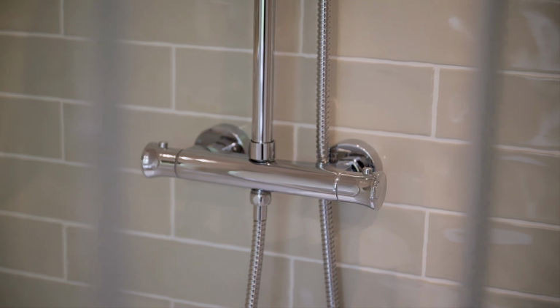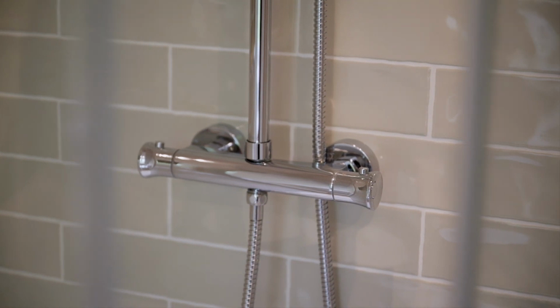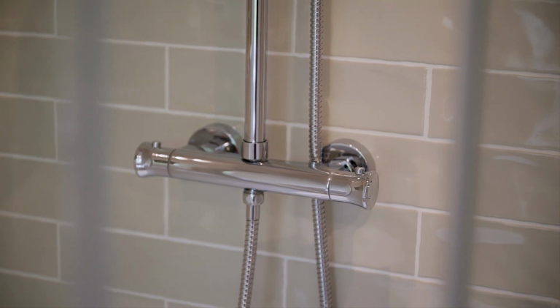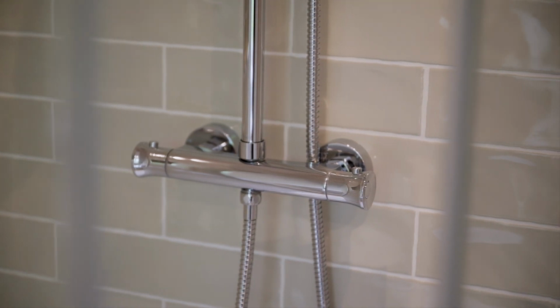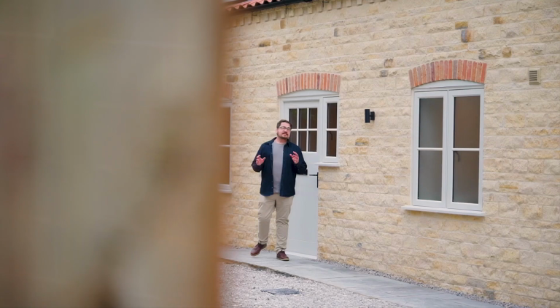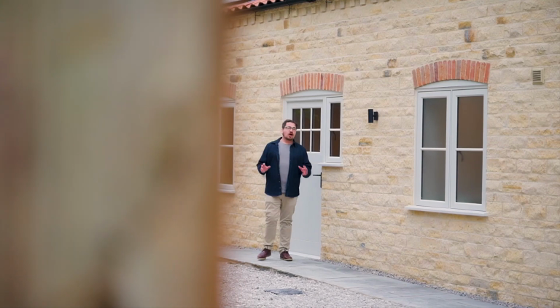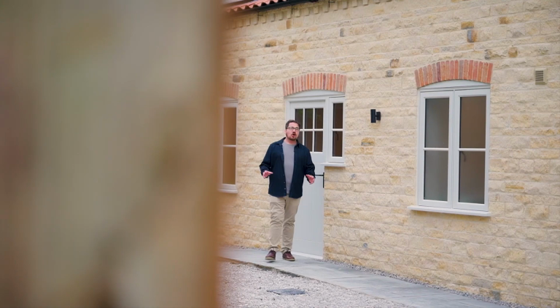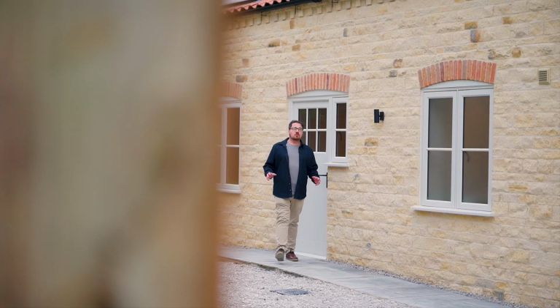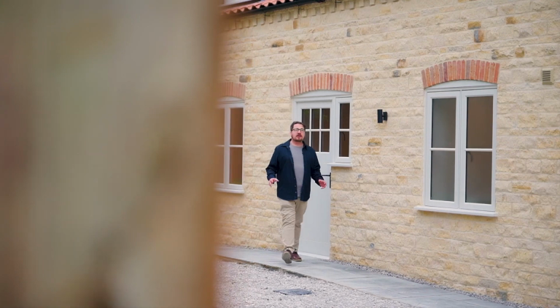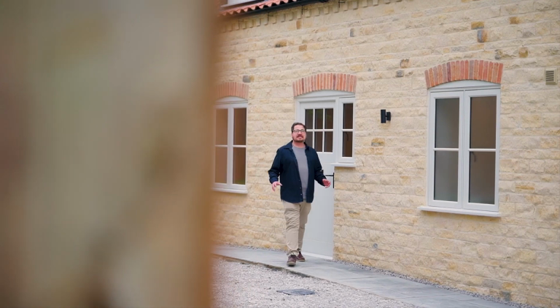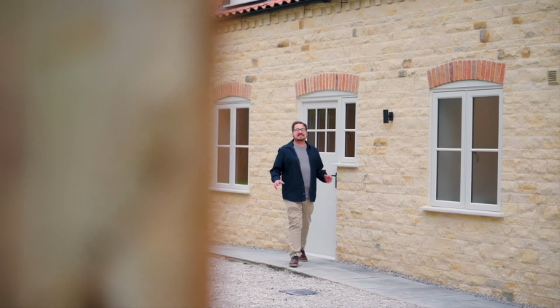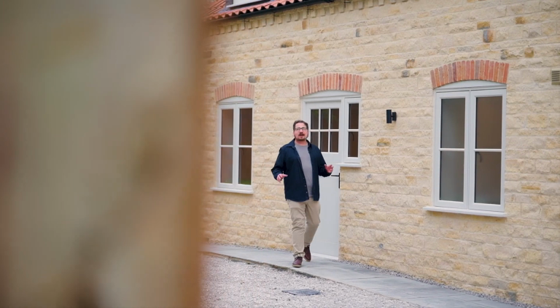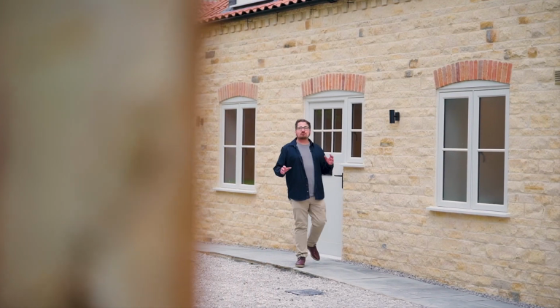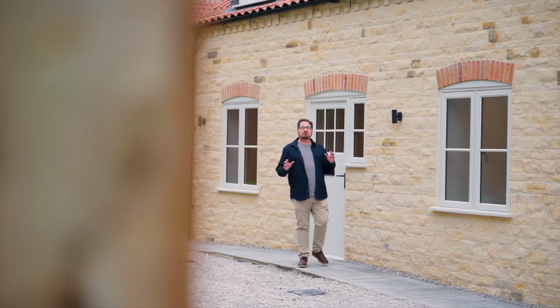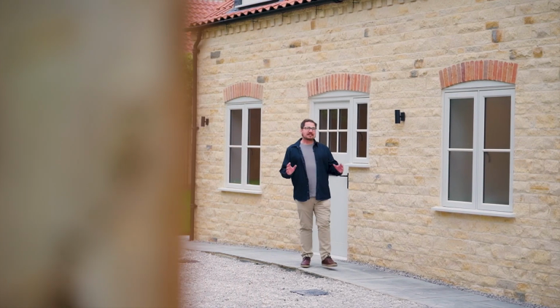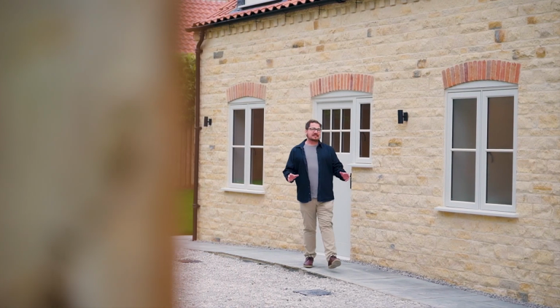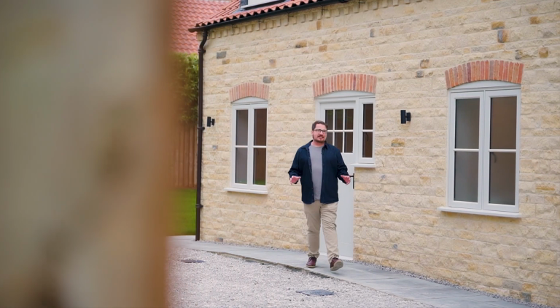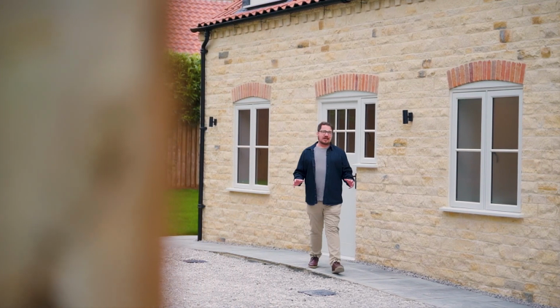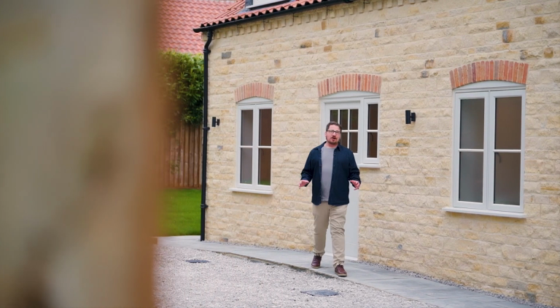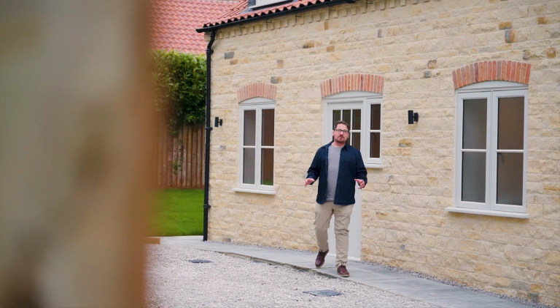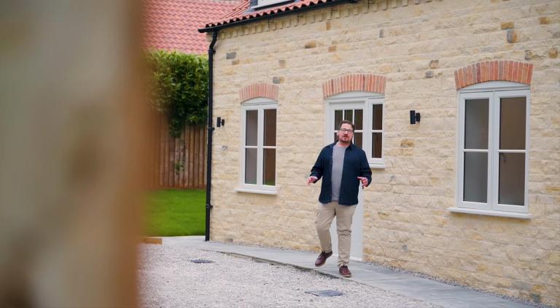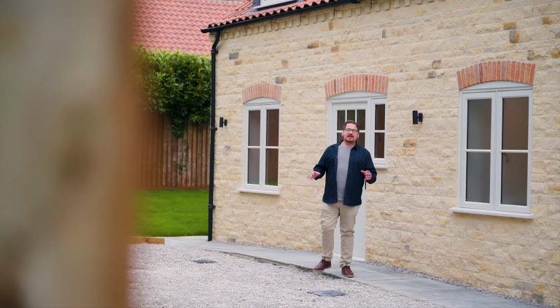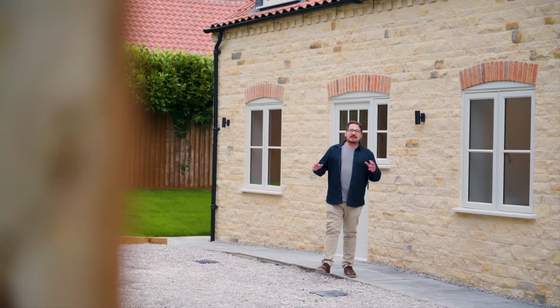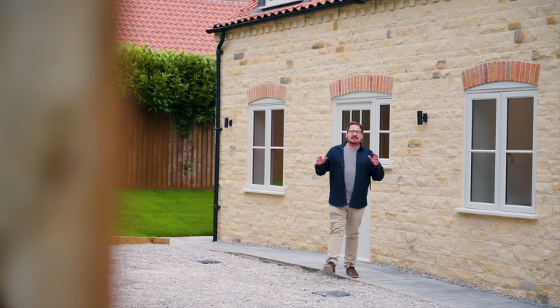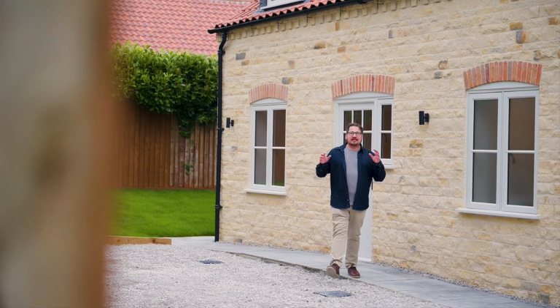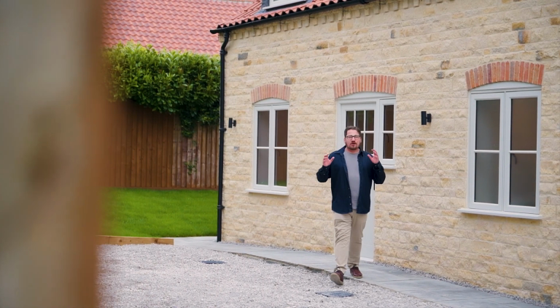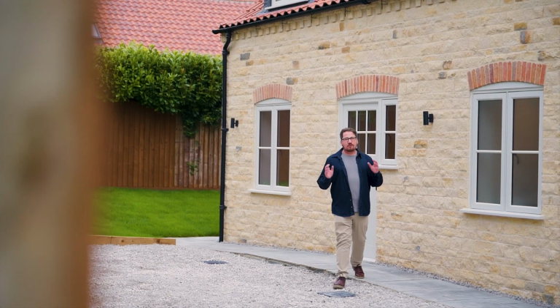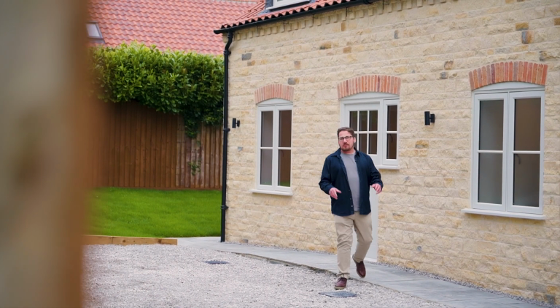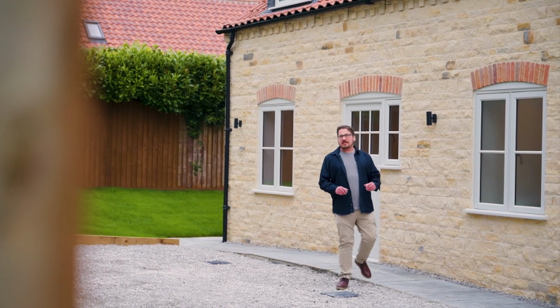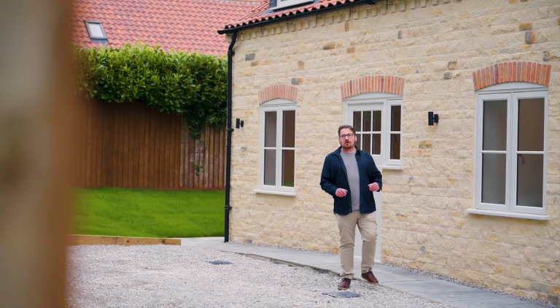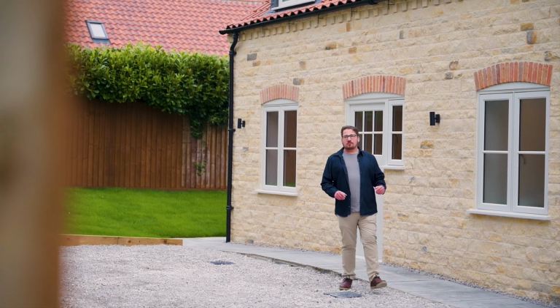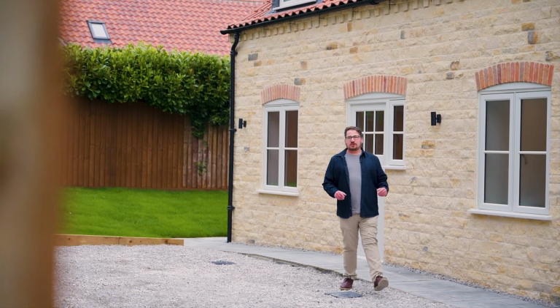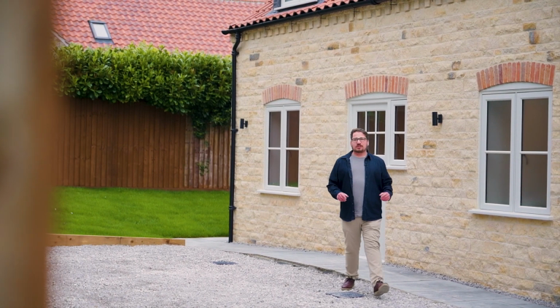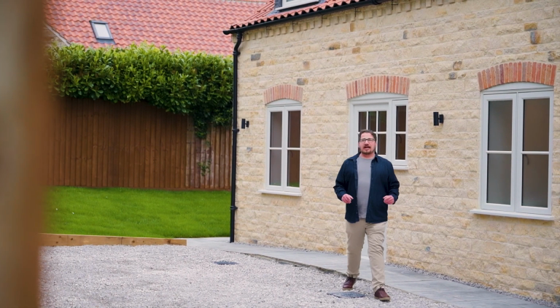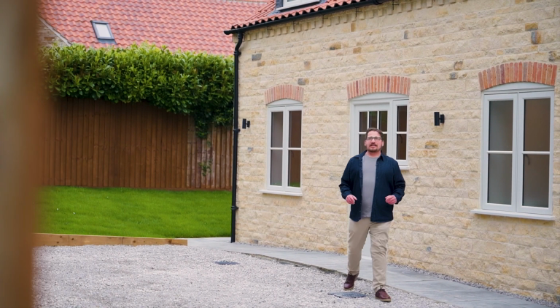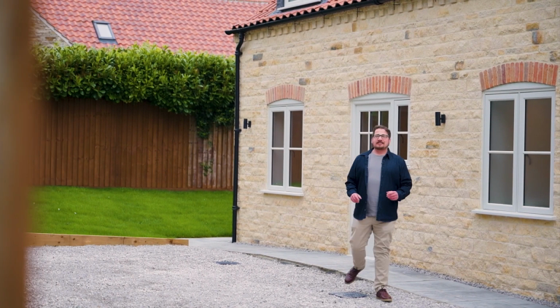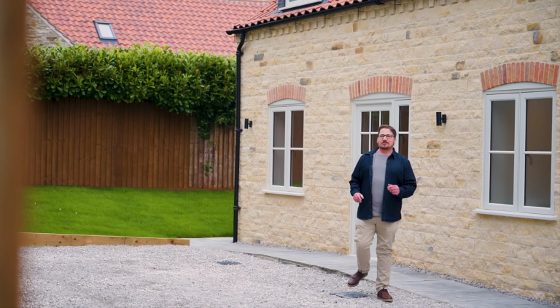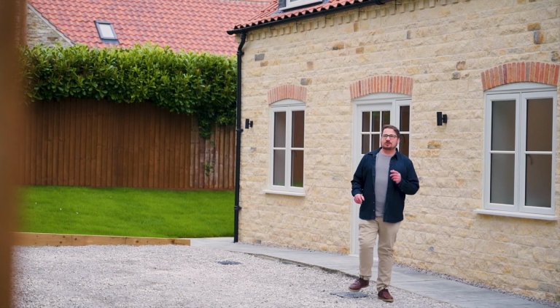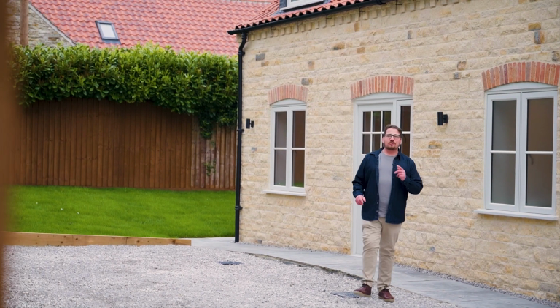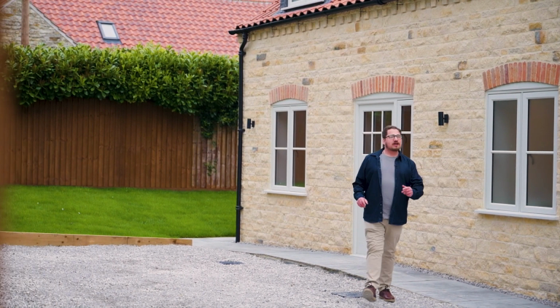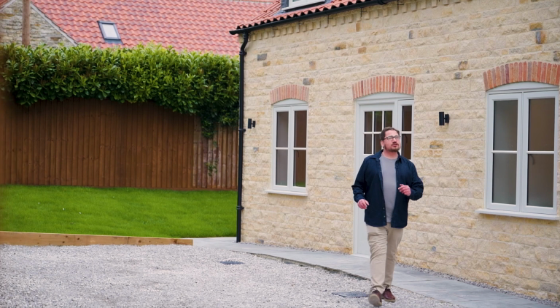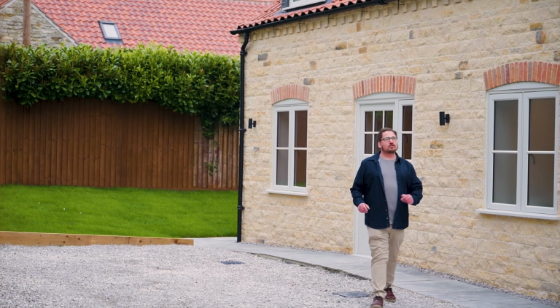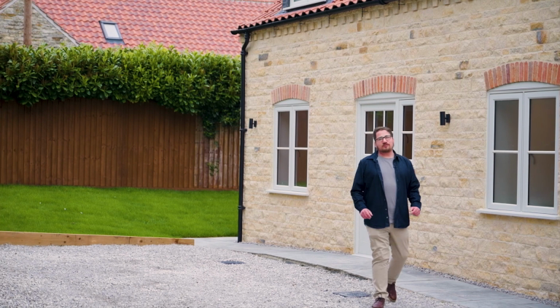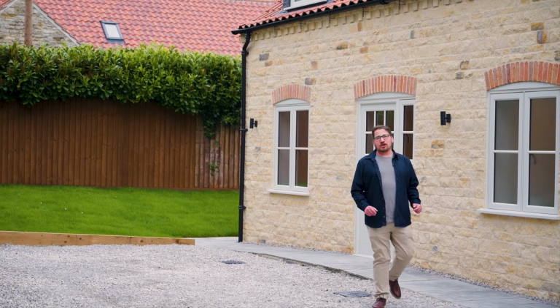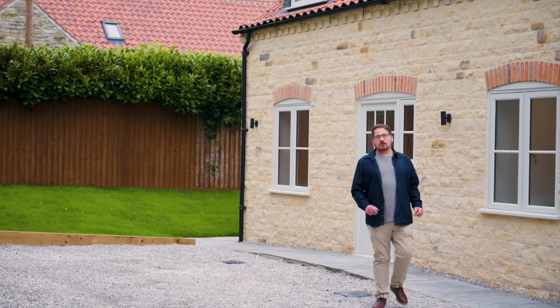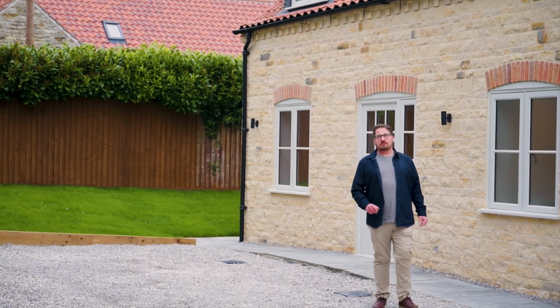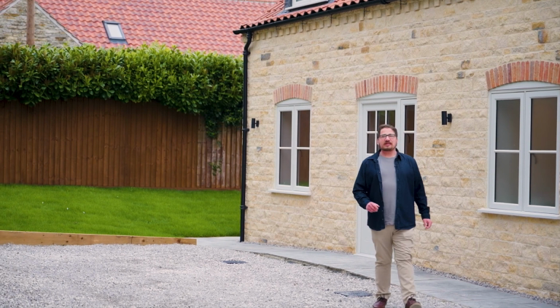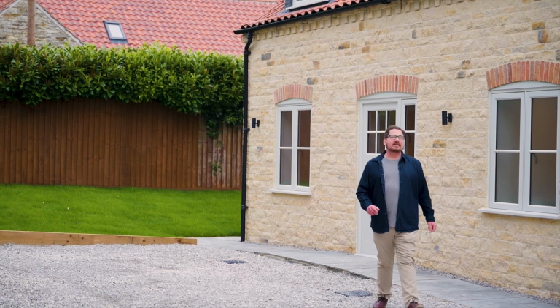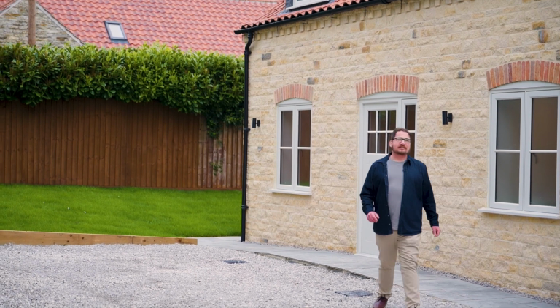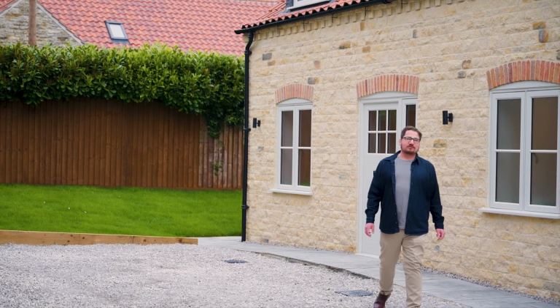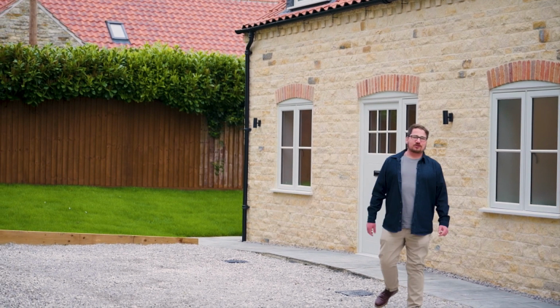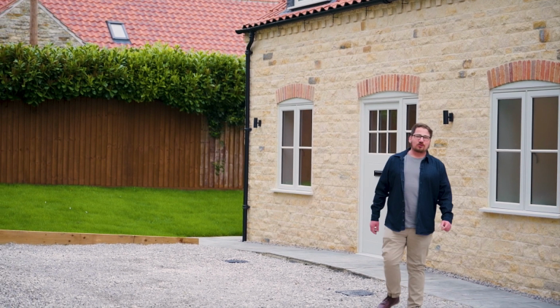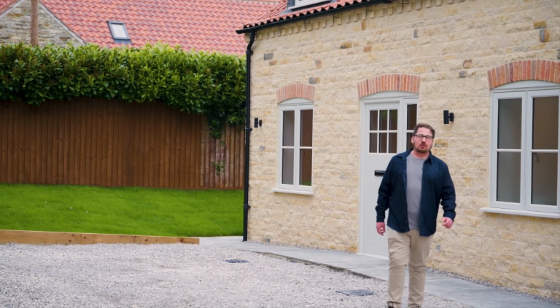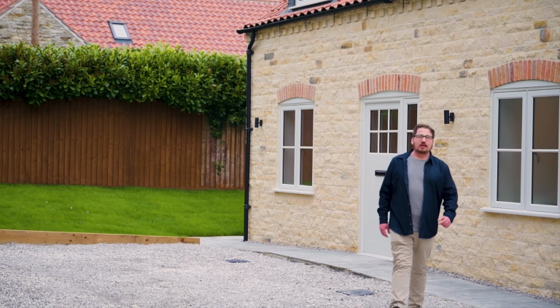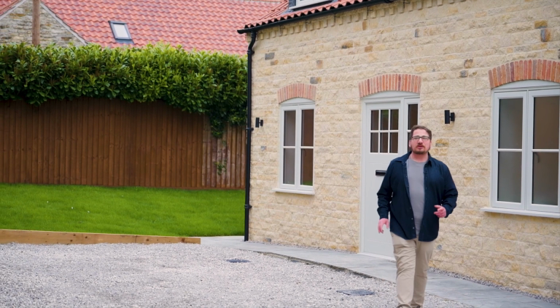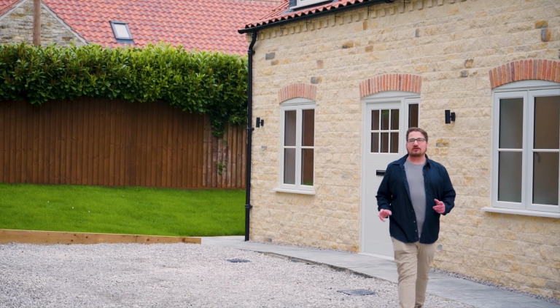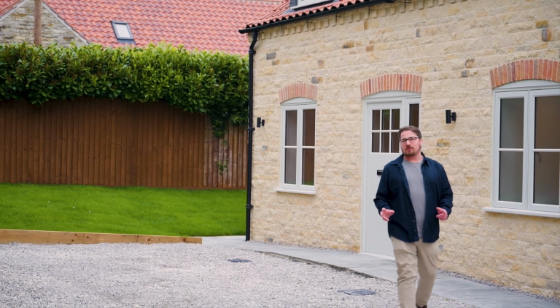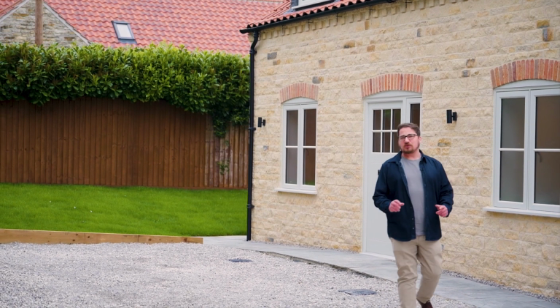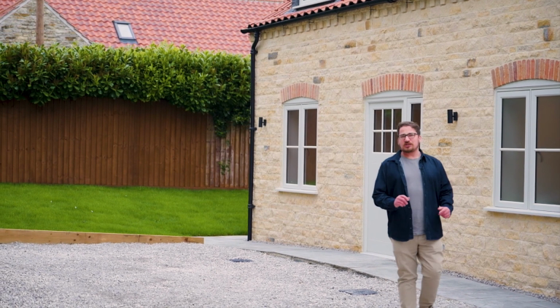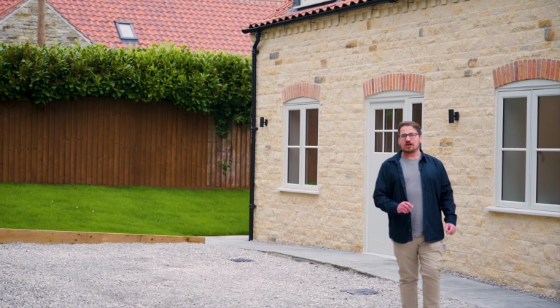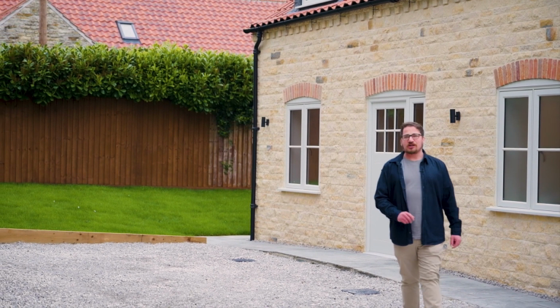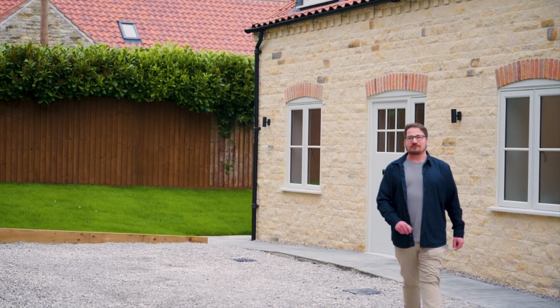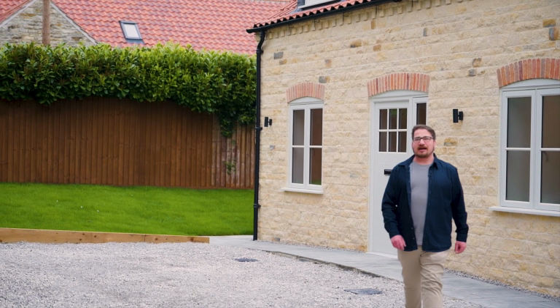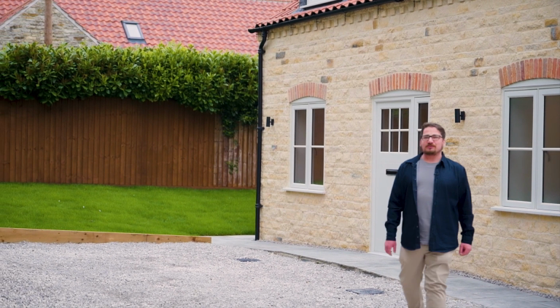This home is now ready to go and is offered with no onward chain, so to arrange your viewing please give us a call and we look forward to showing you around.